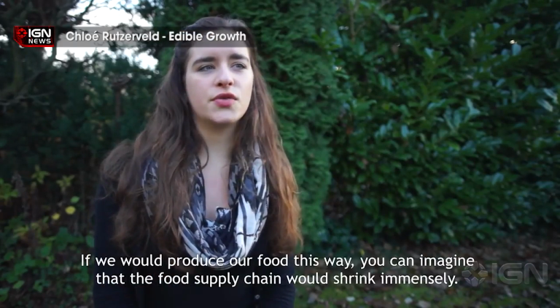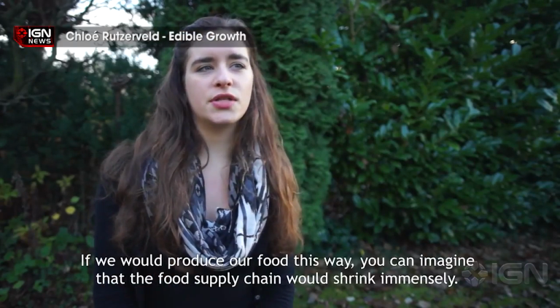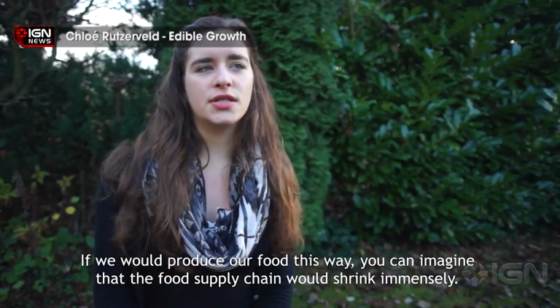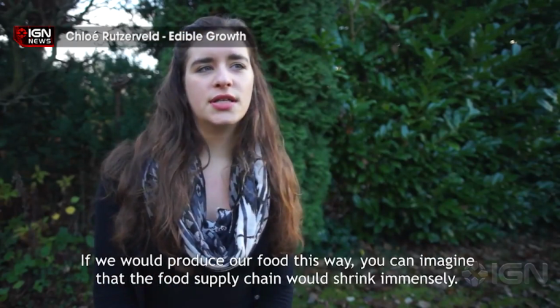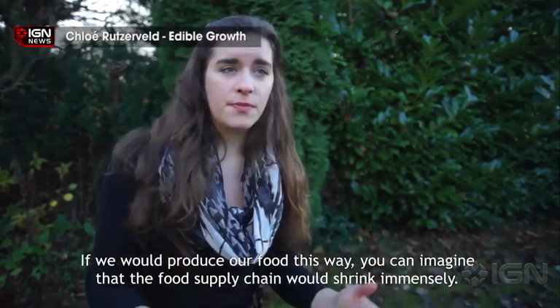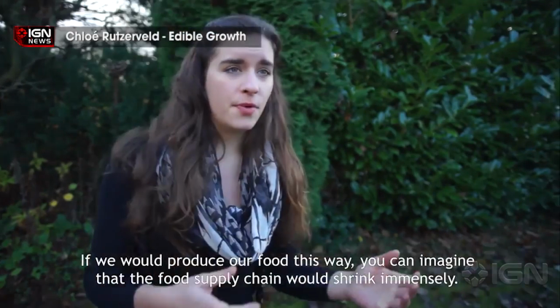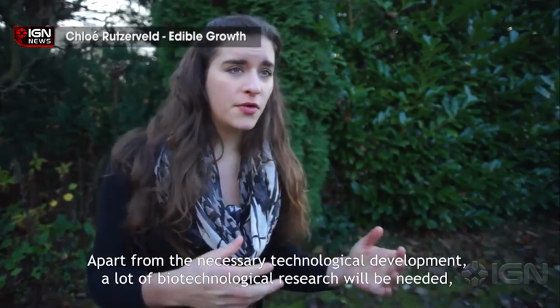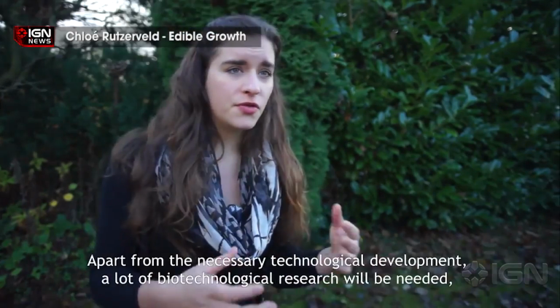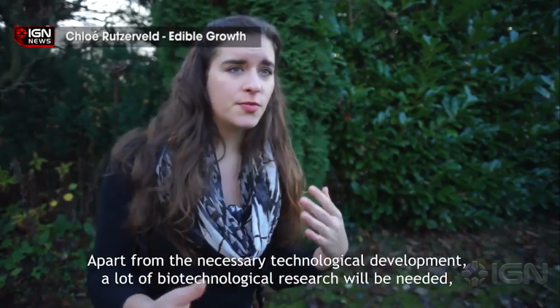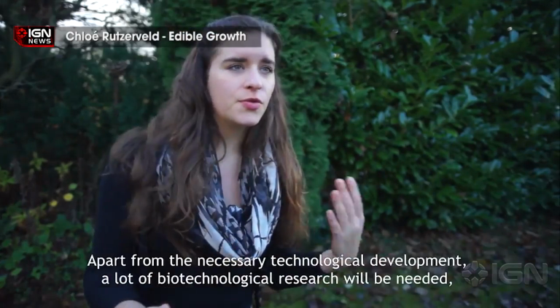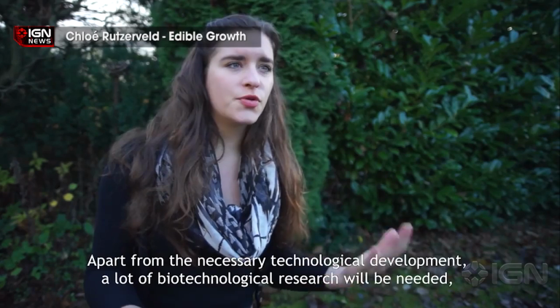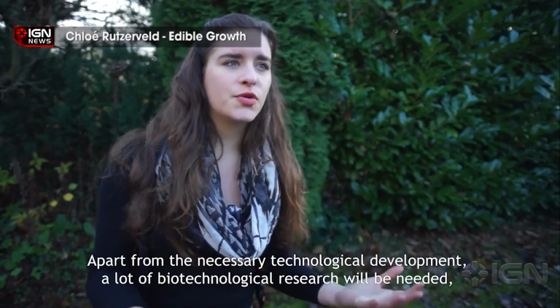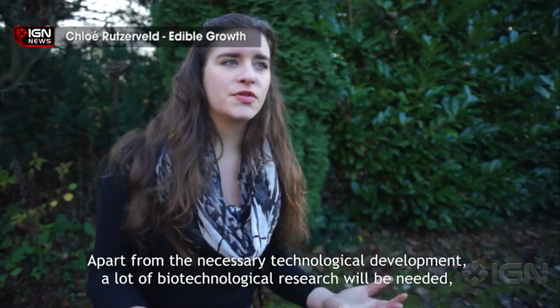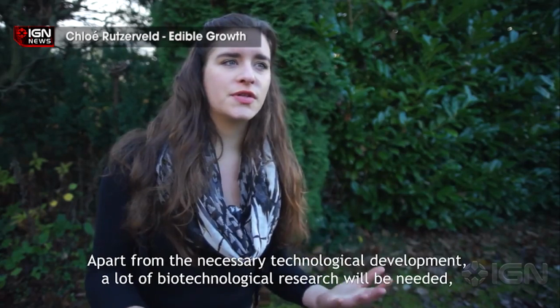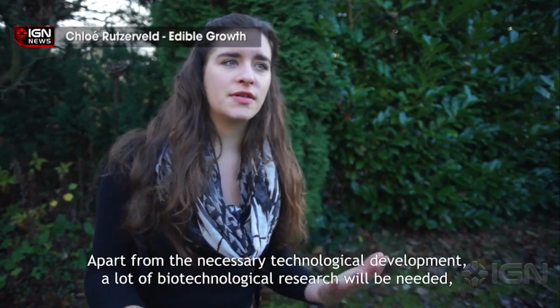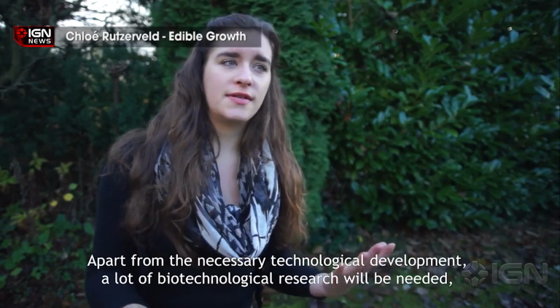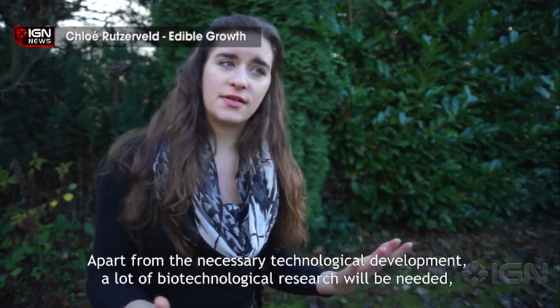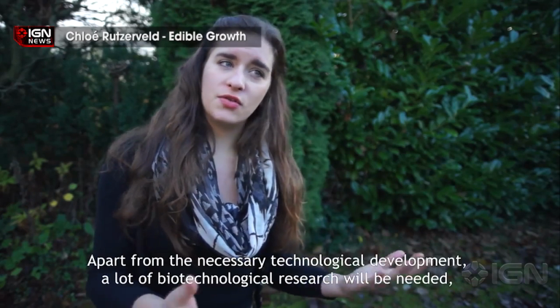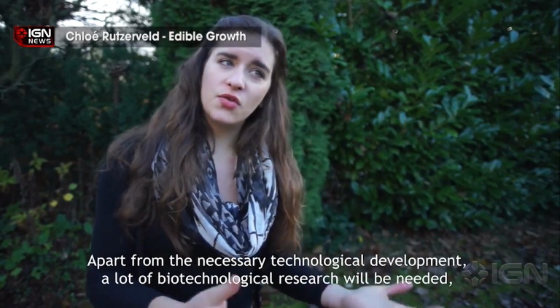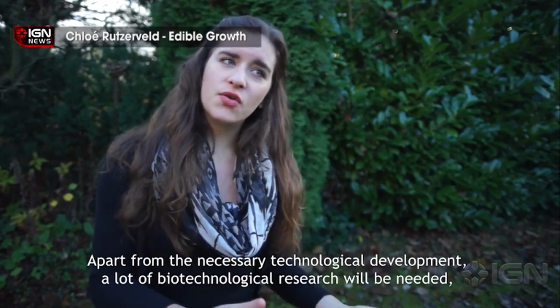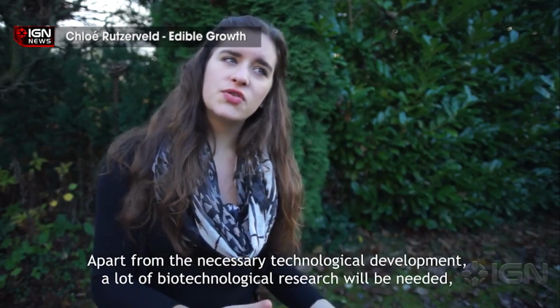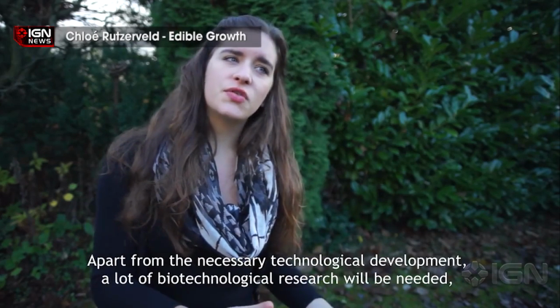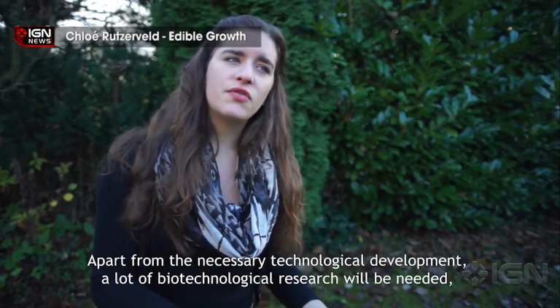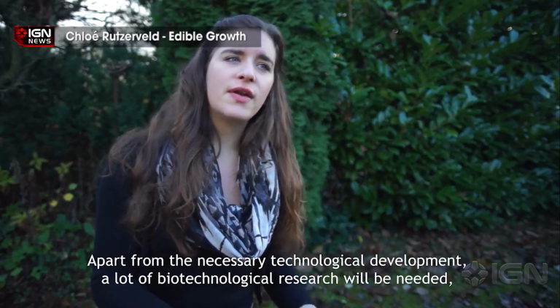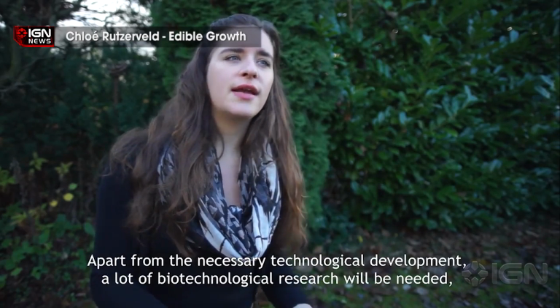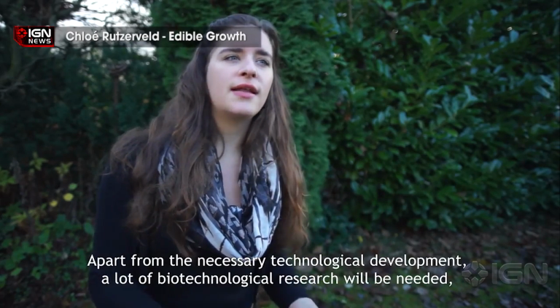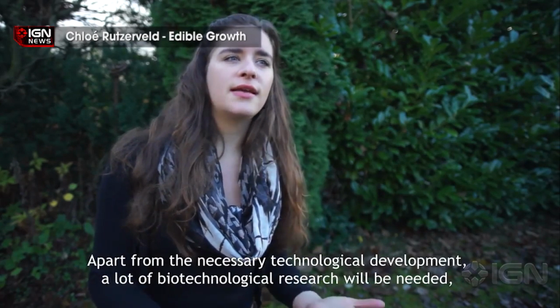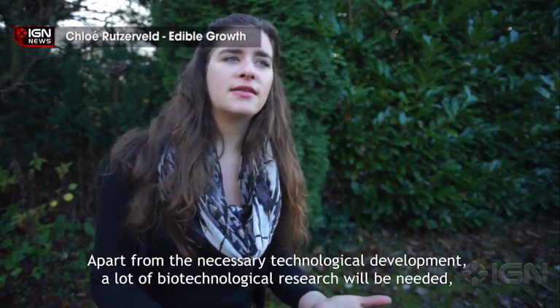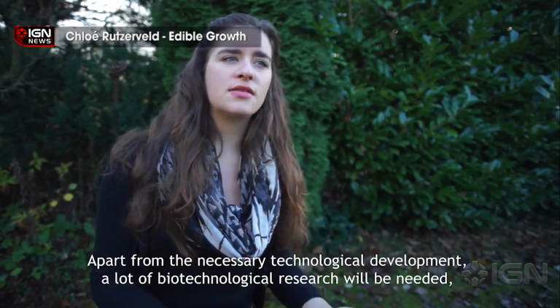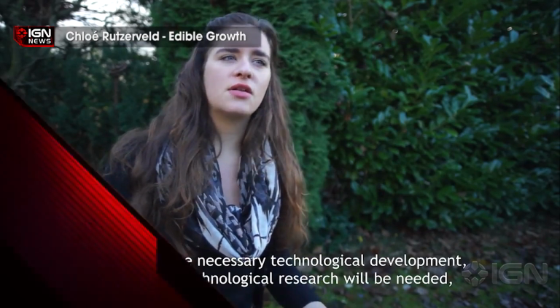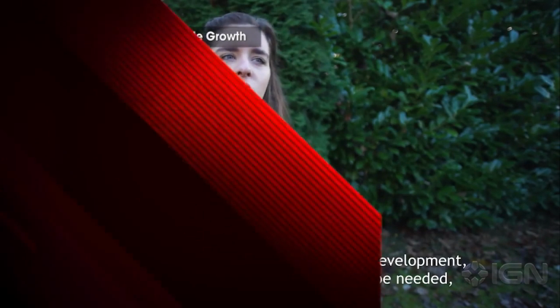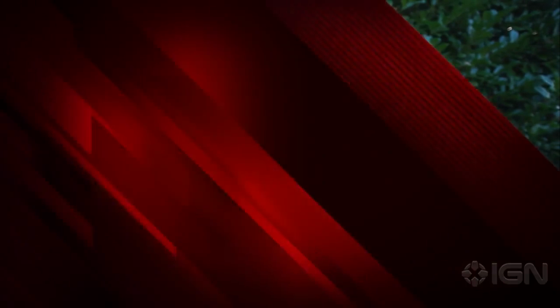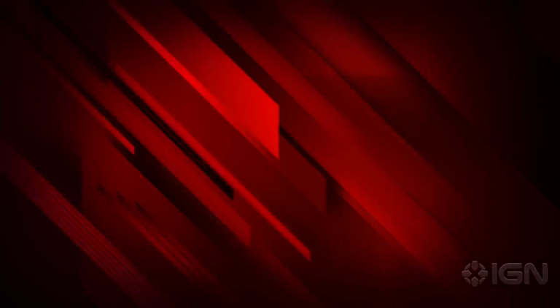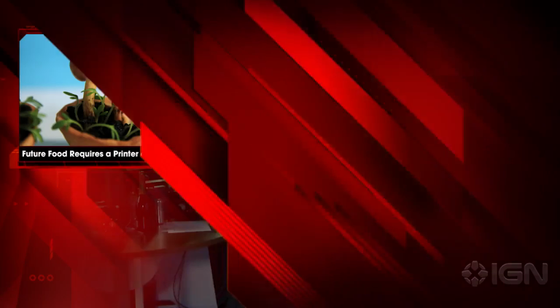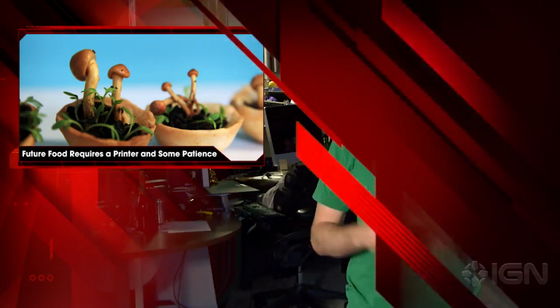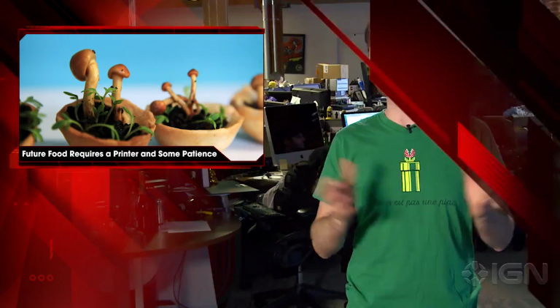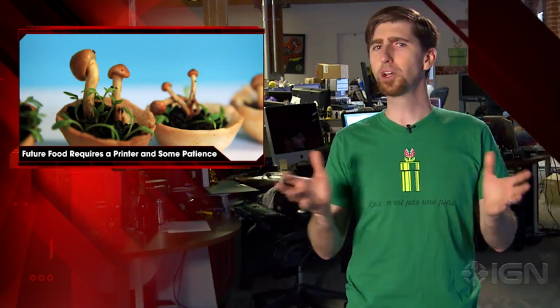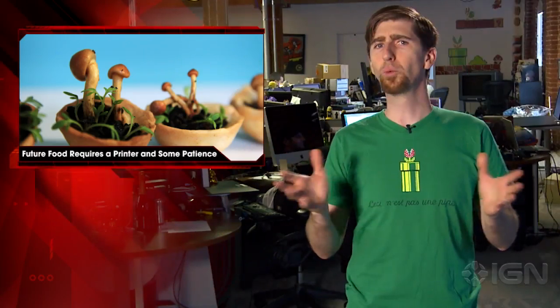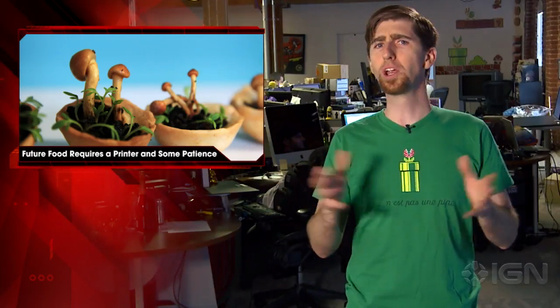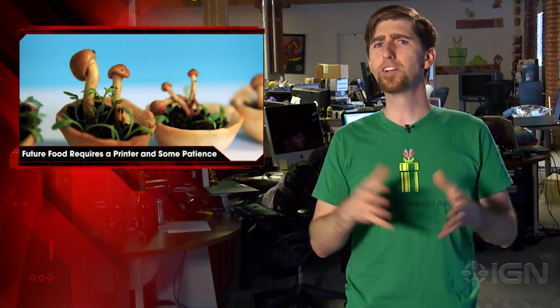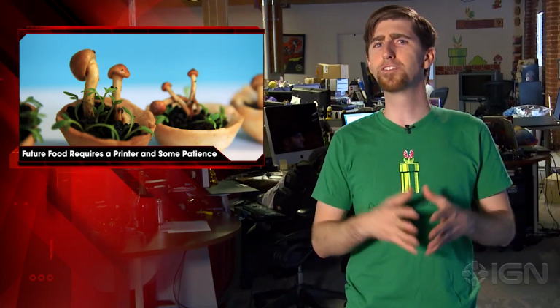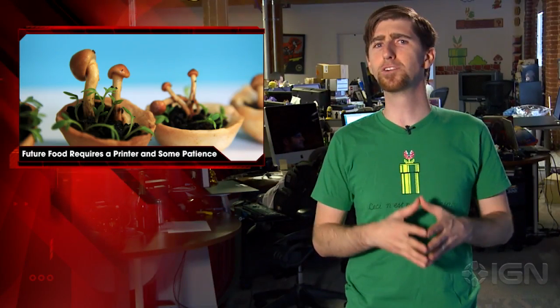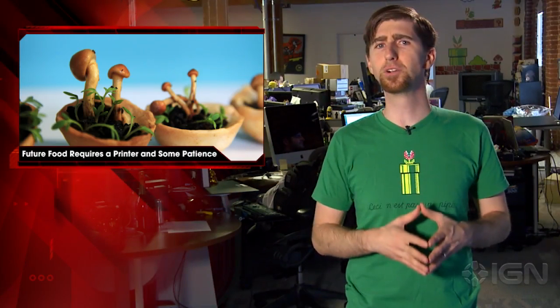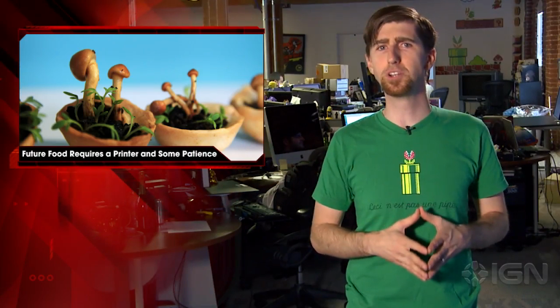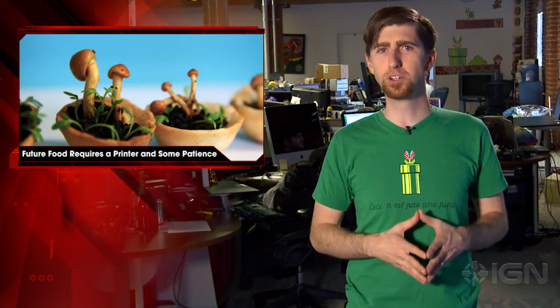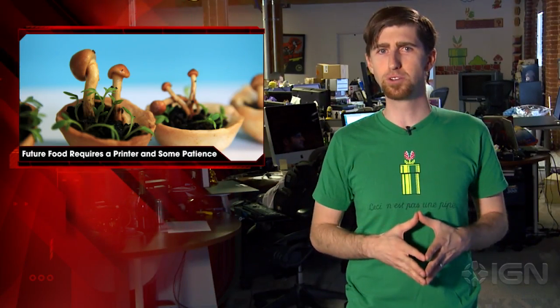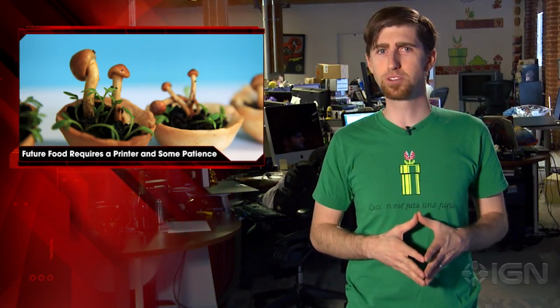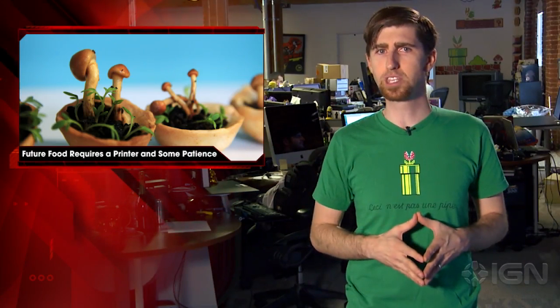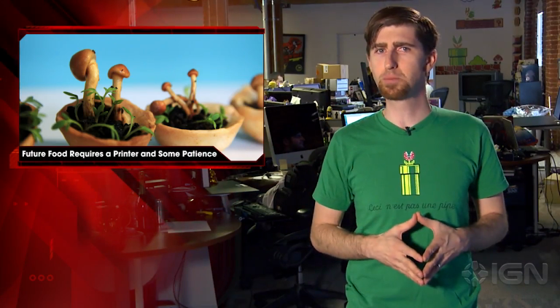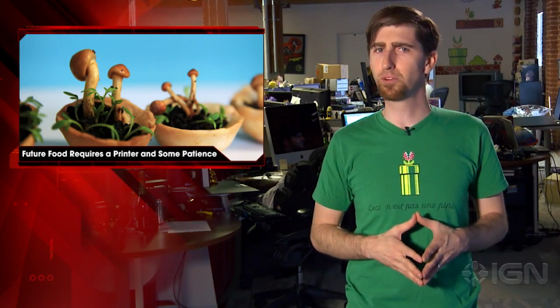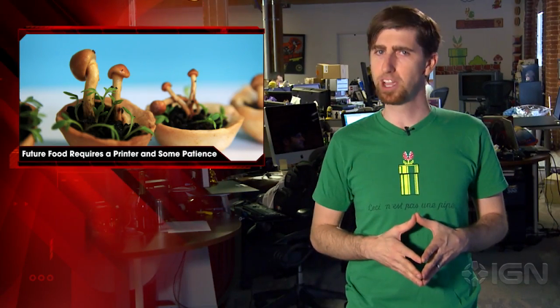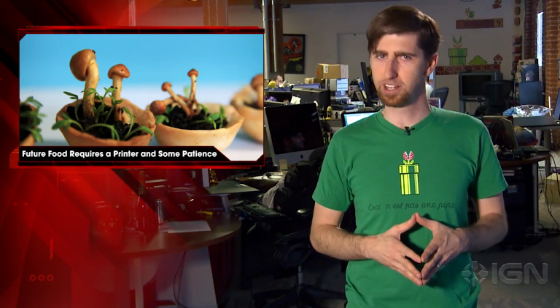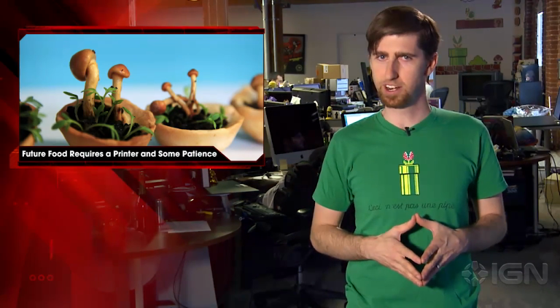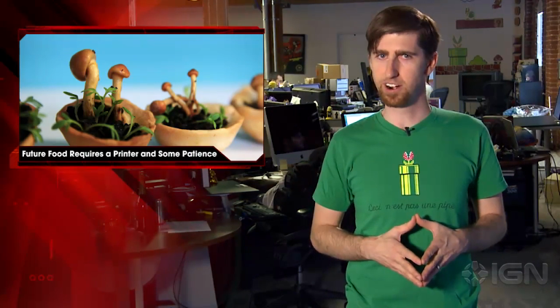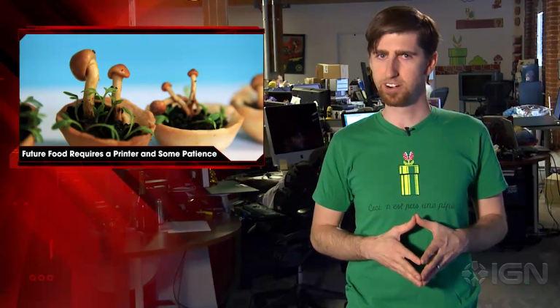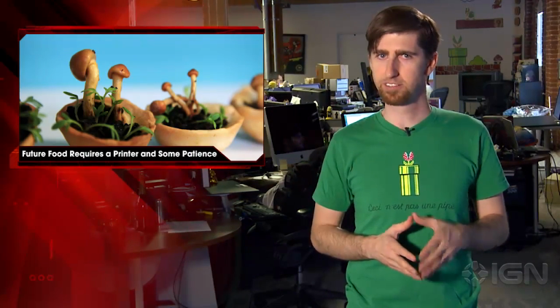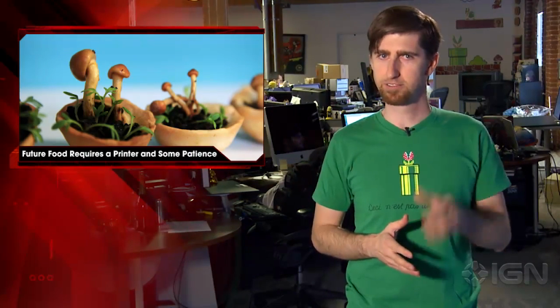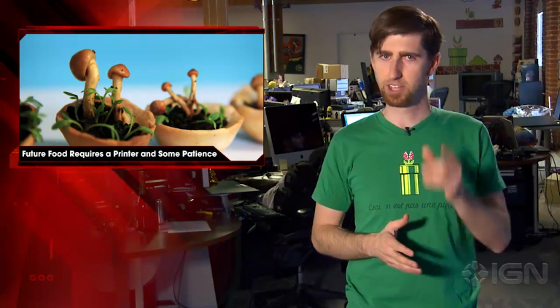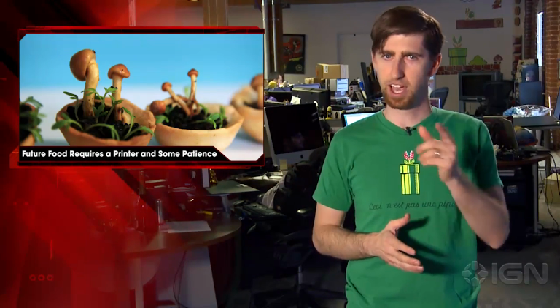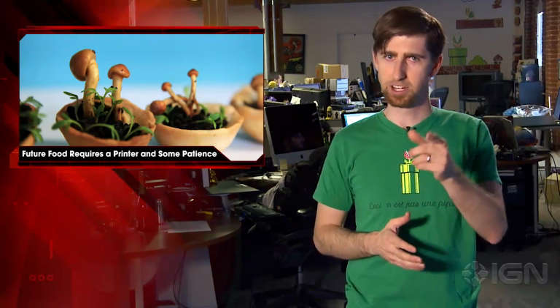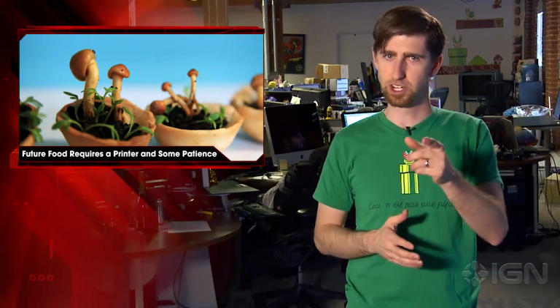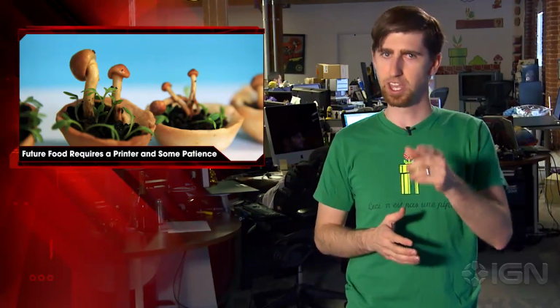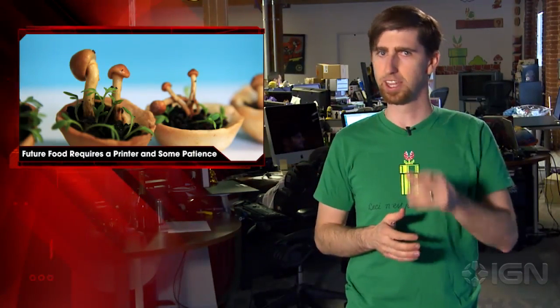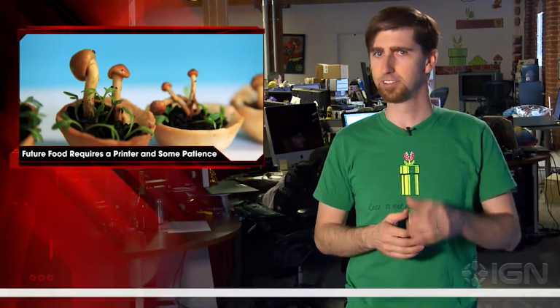In the meantime, why not print off a pizza and start a chia pet? For all your weird food news, keep it right here to IGN.